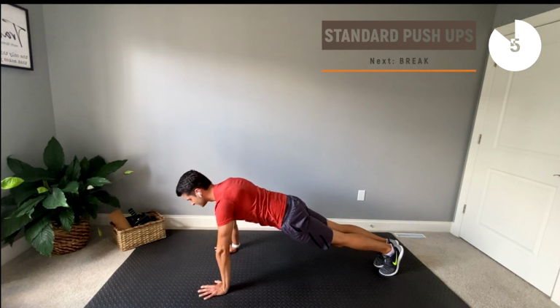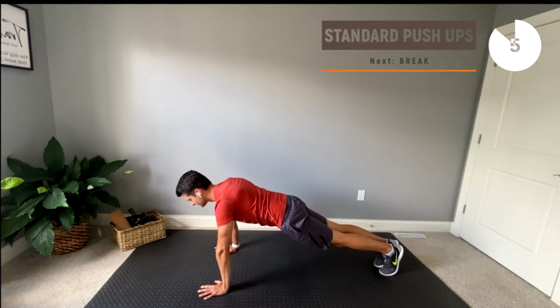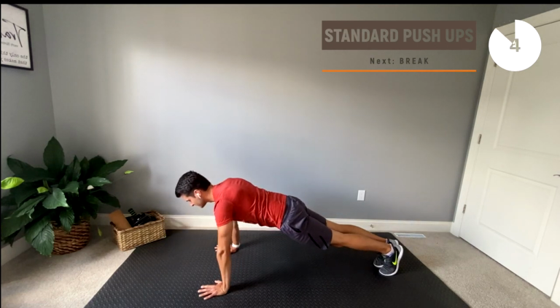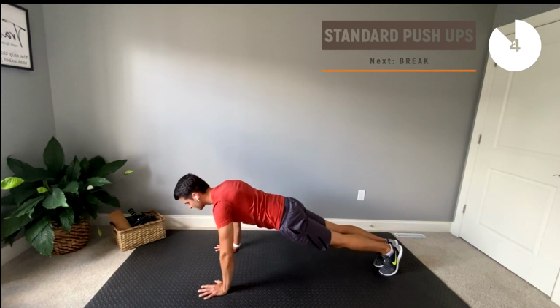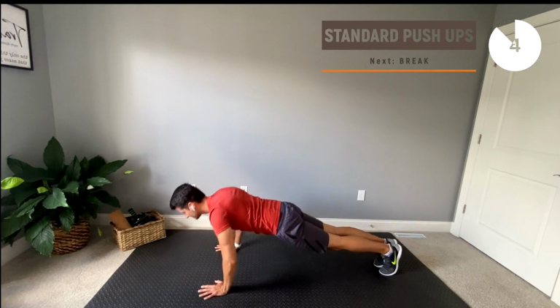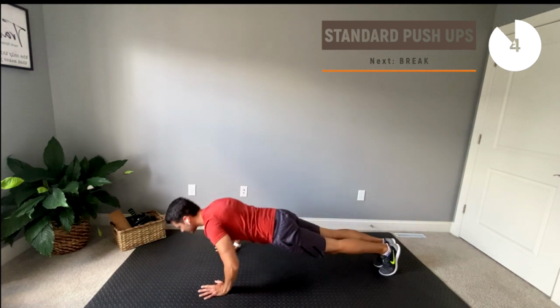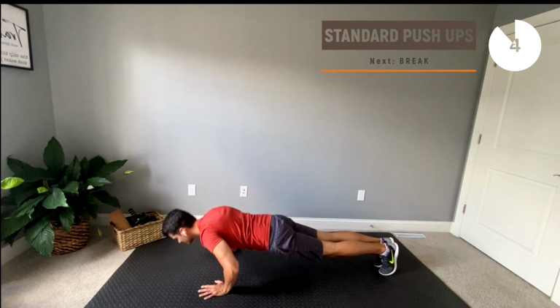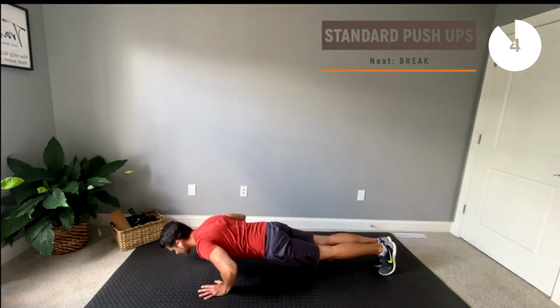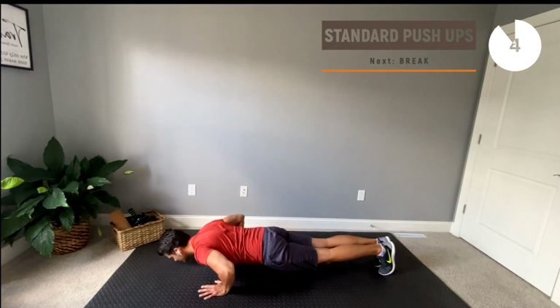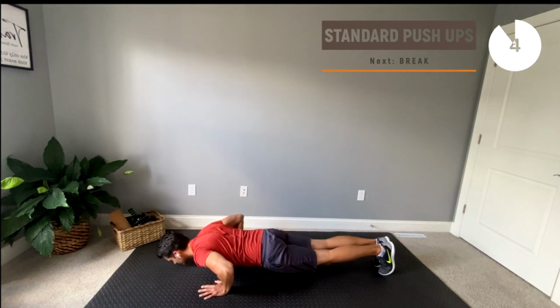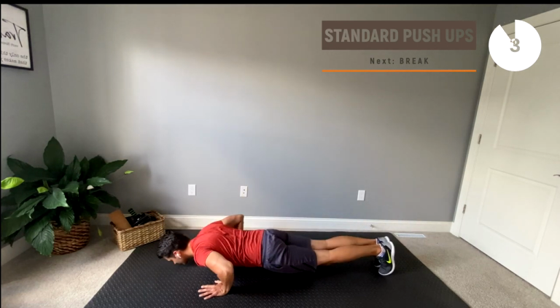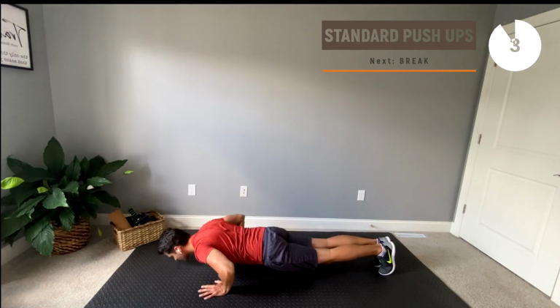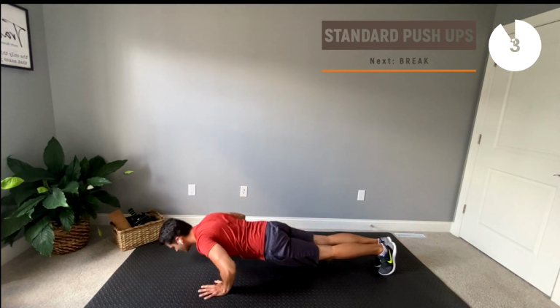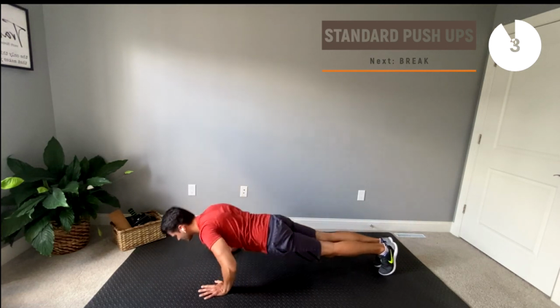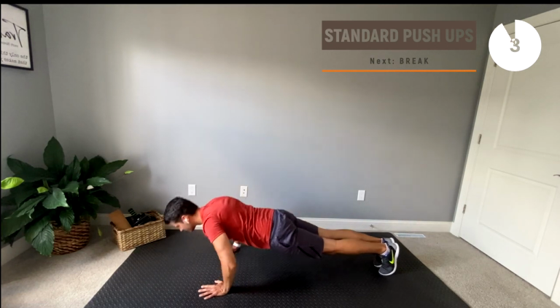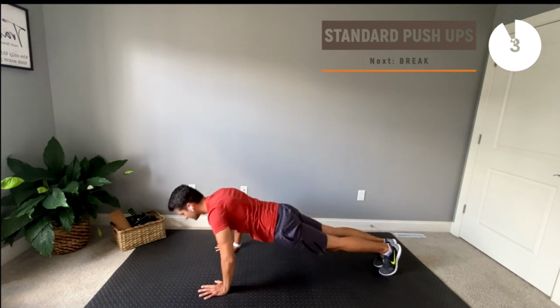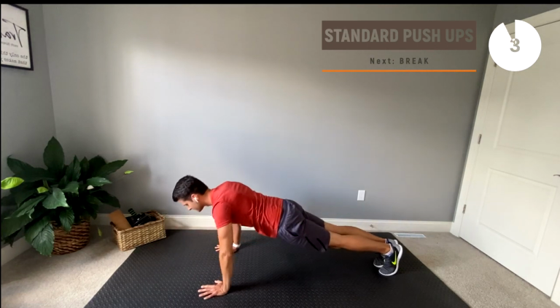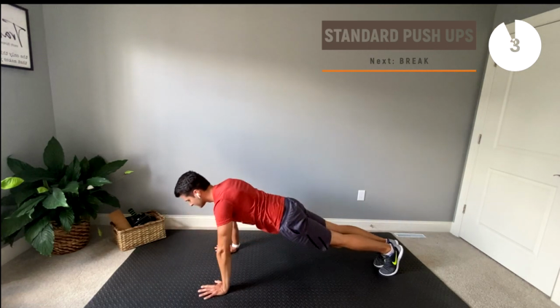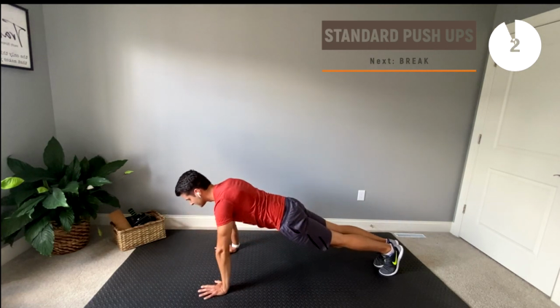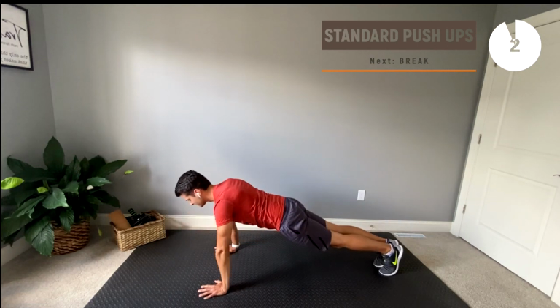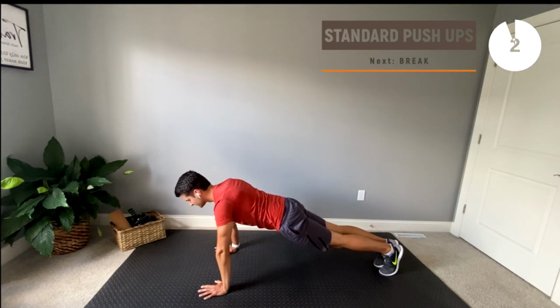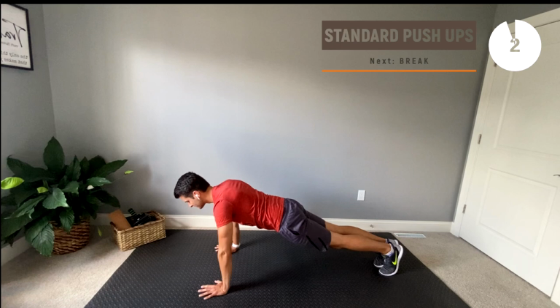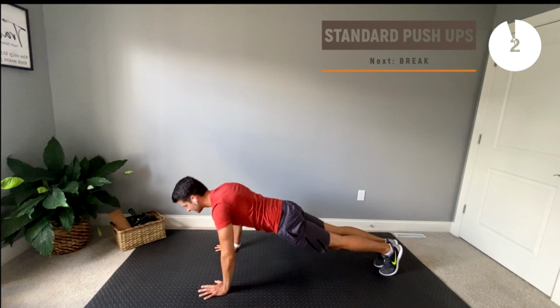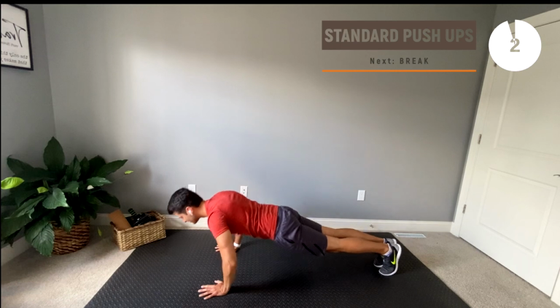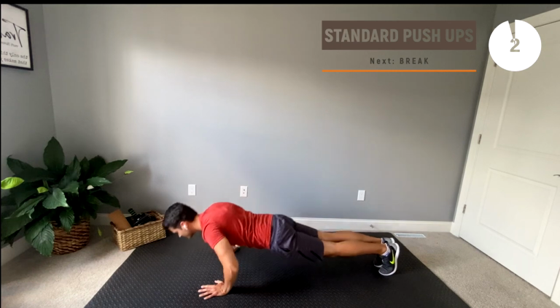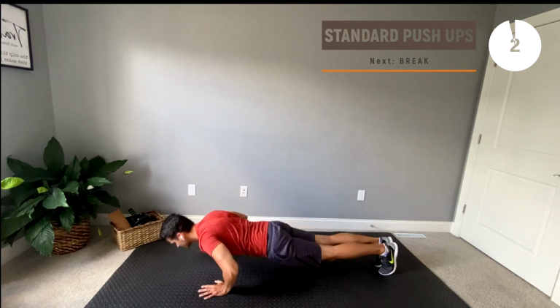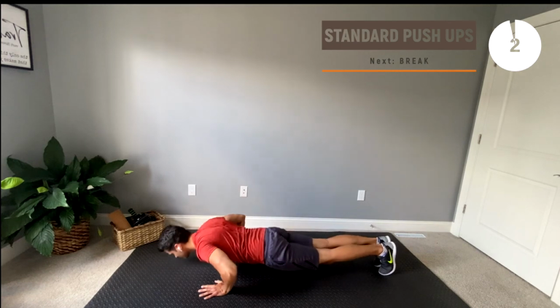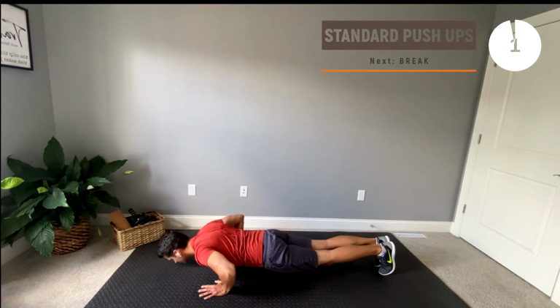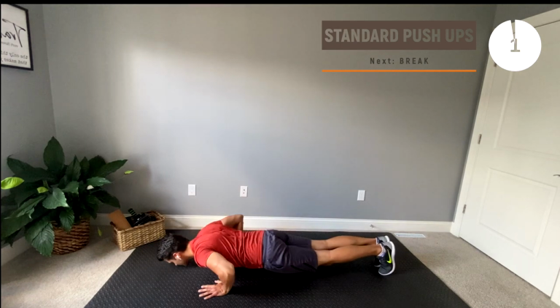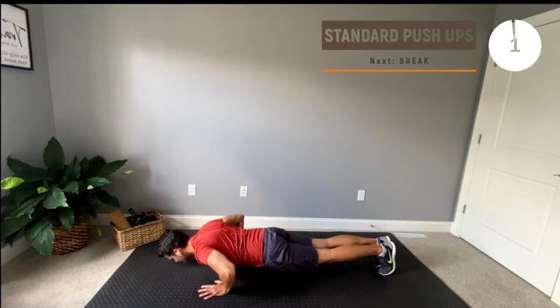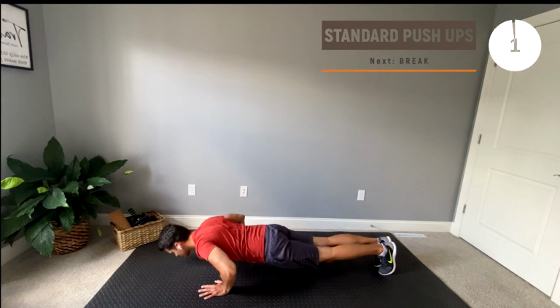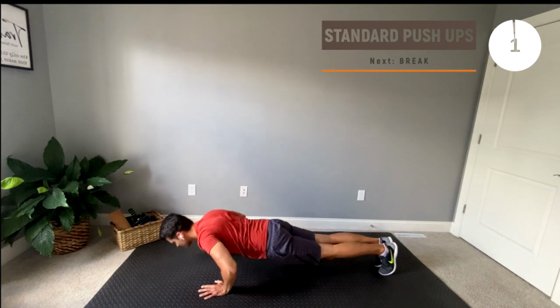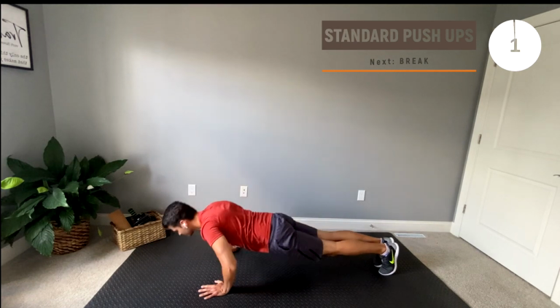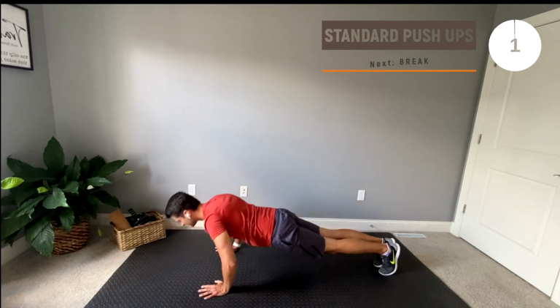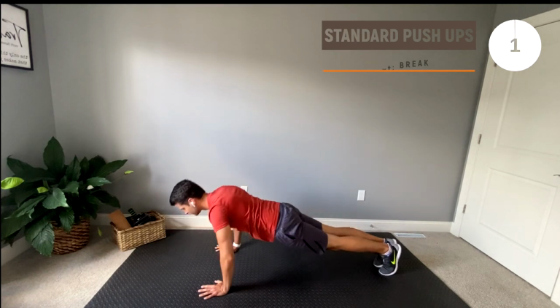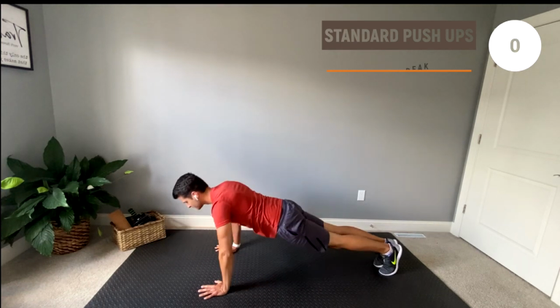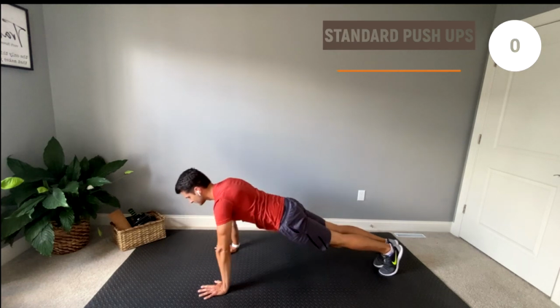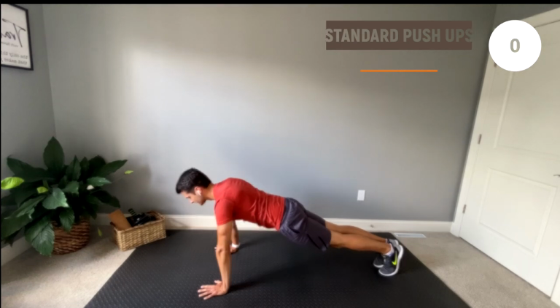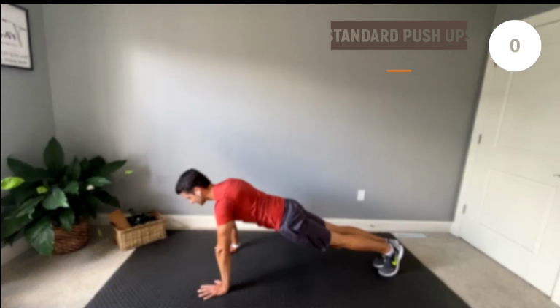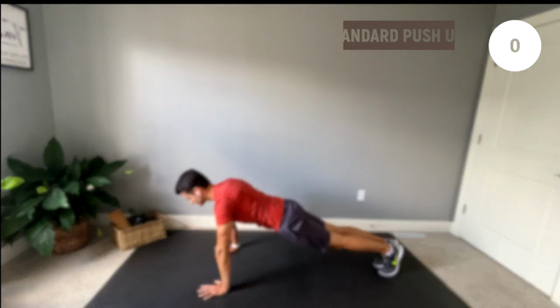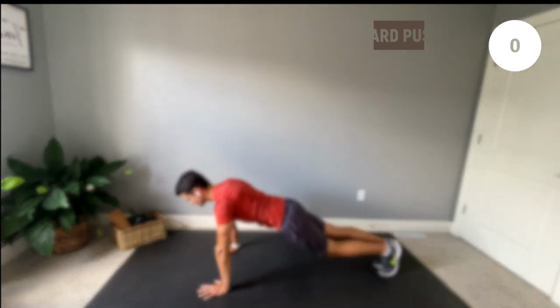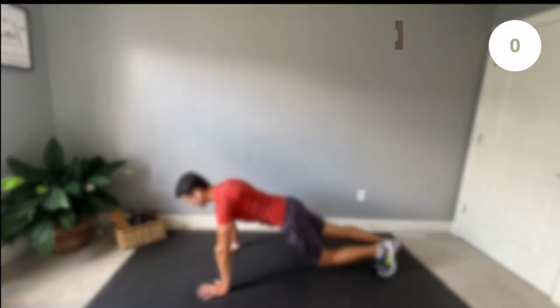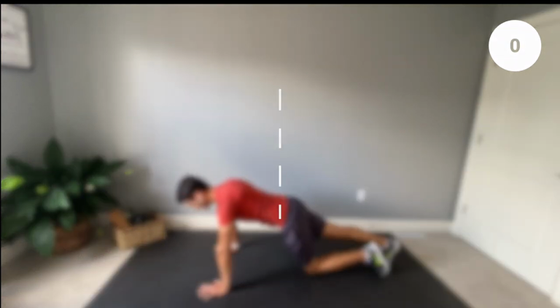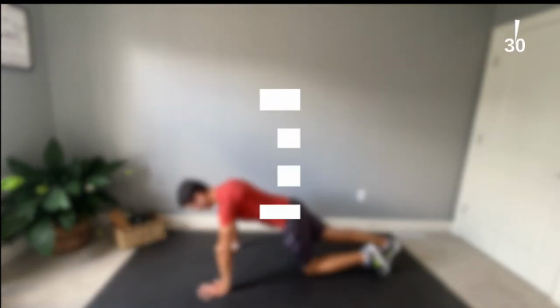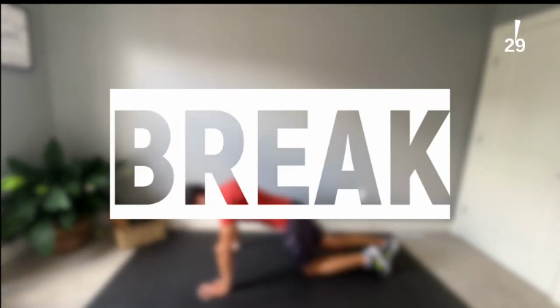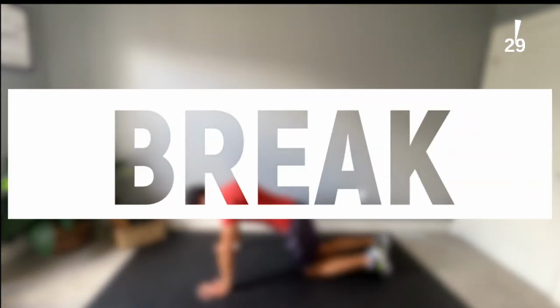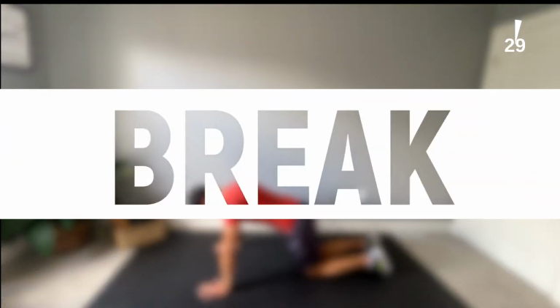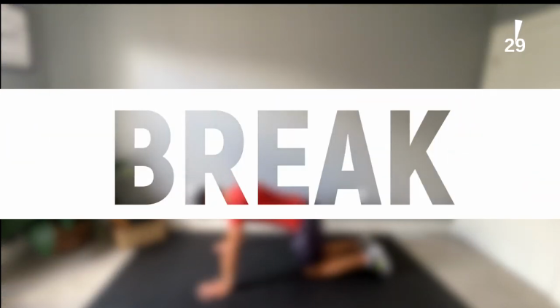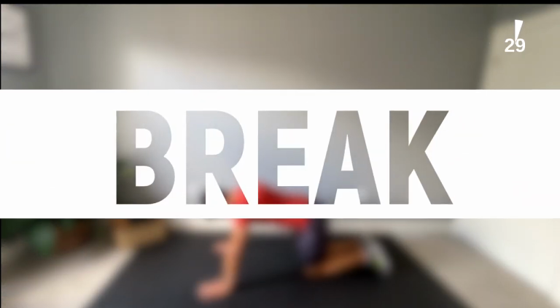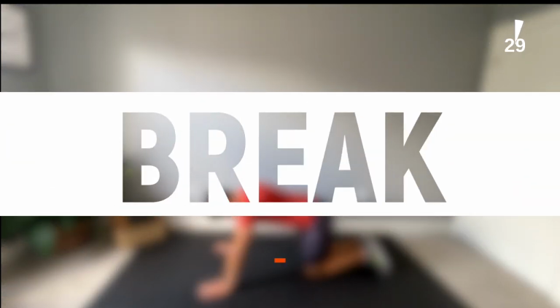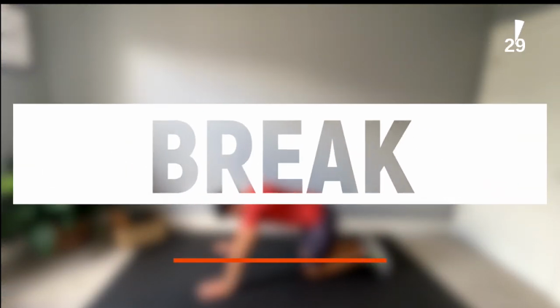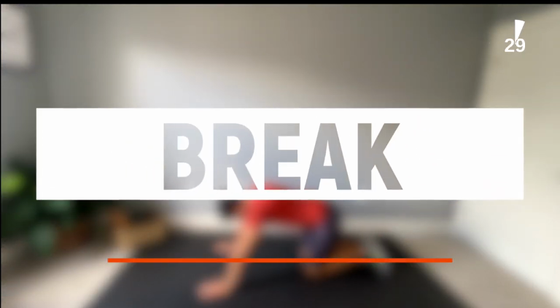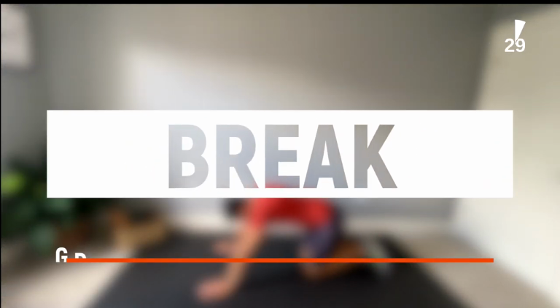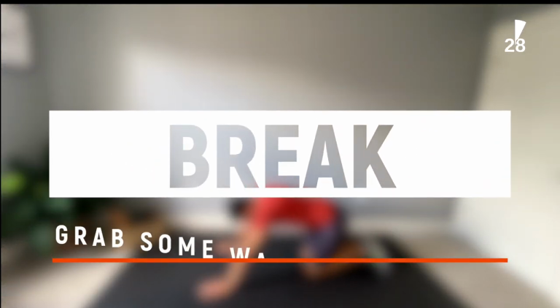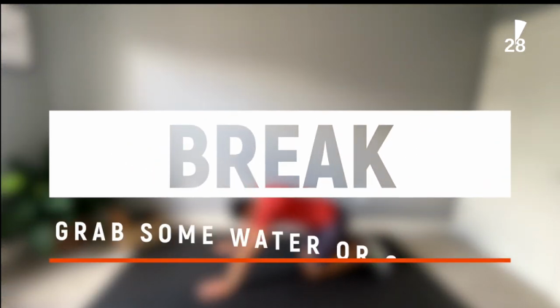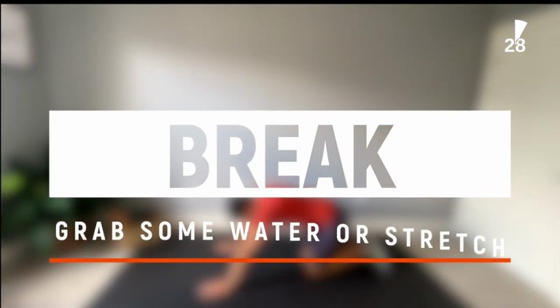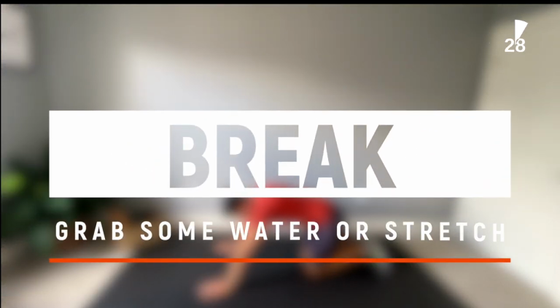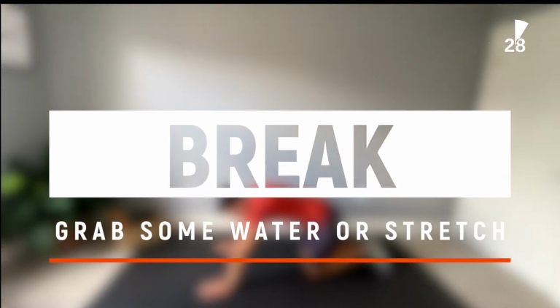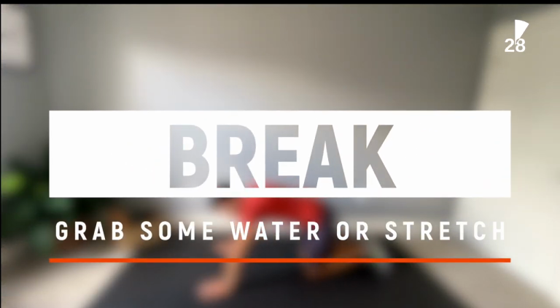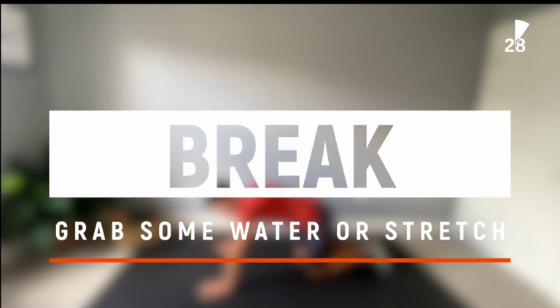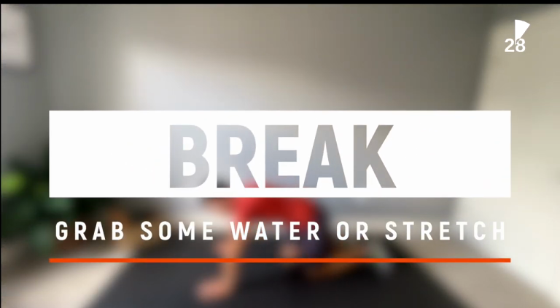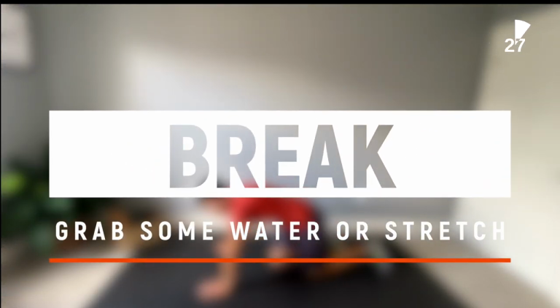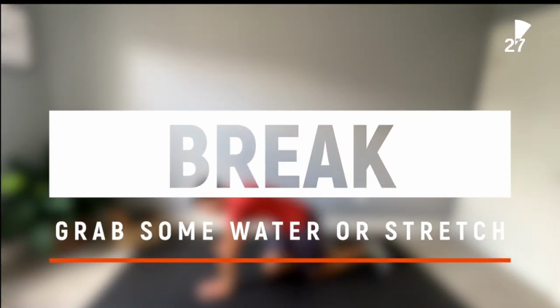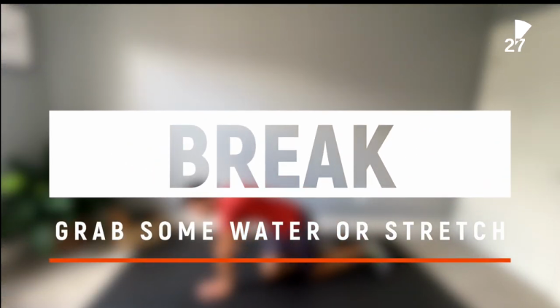Great work, guys. You deserve a break. Make sure to grab some water, stretch it out, or do whatever you need to do to be ready for the next set.